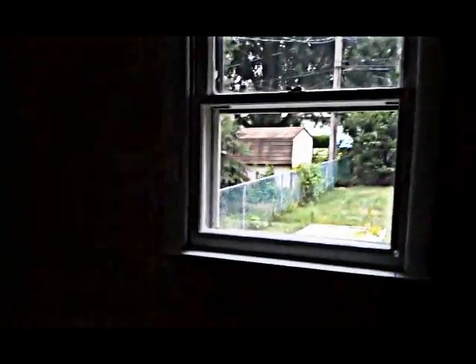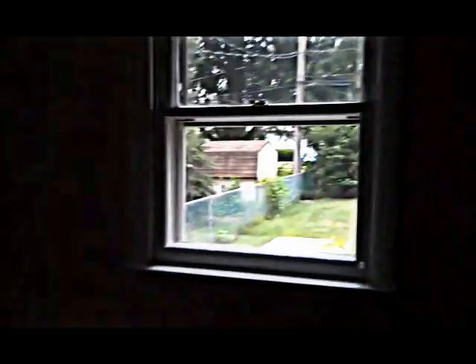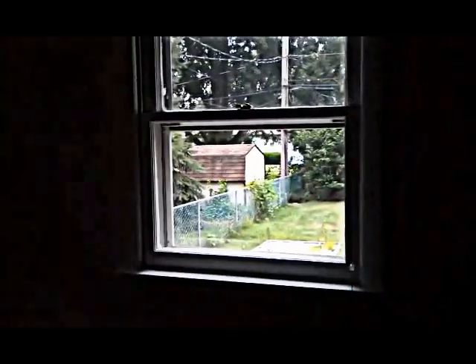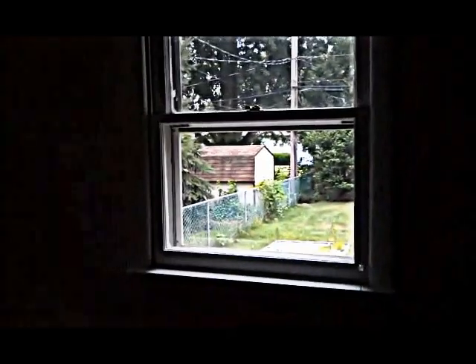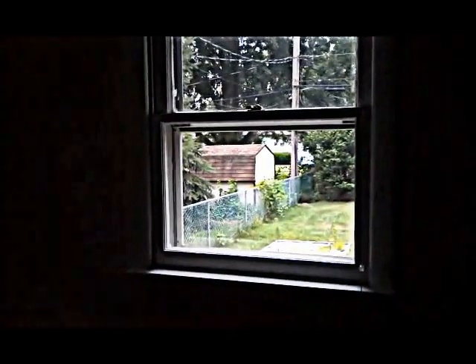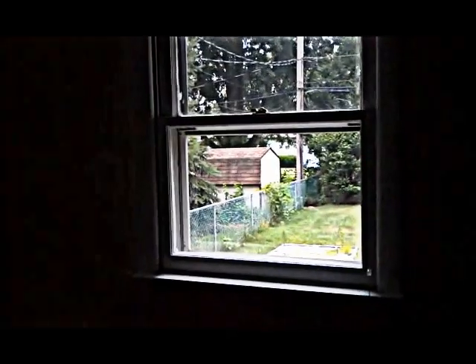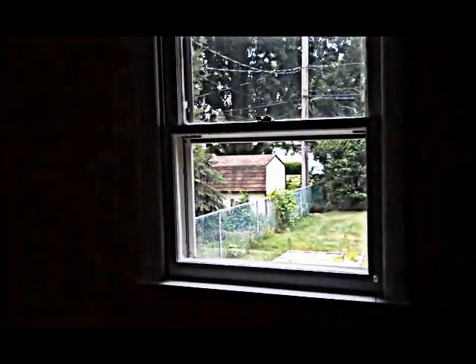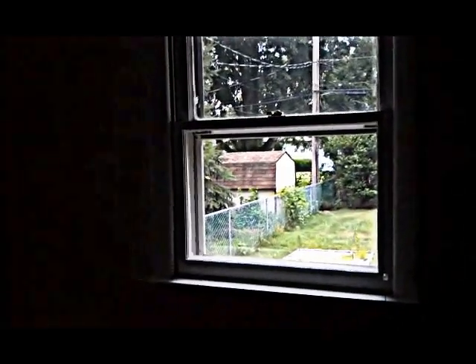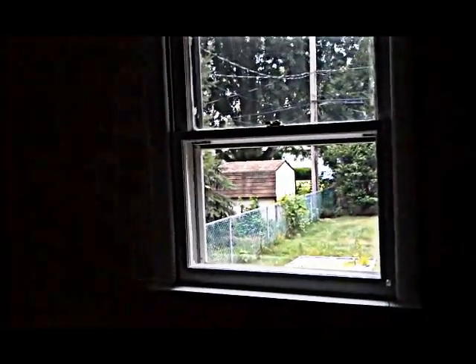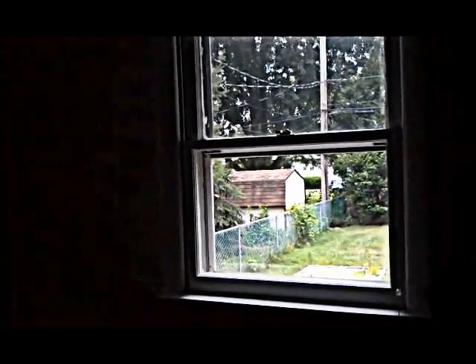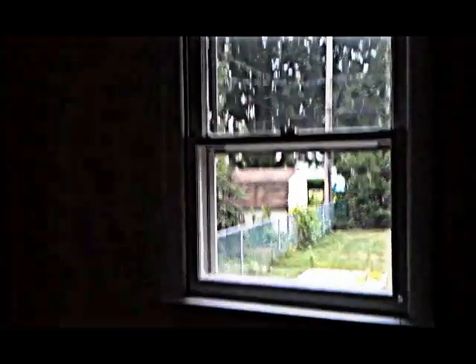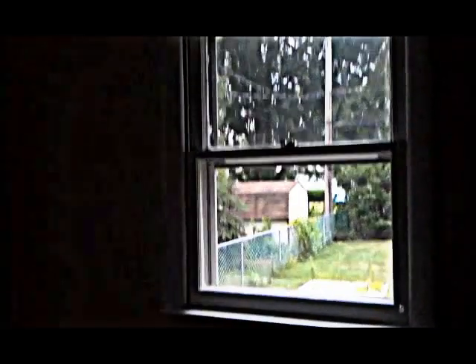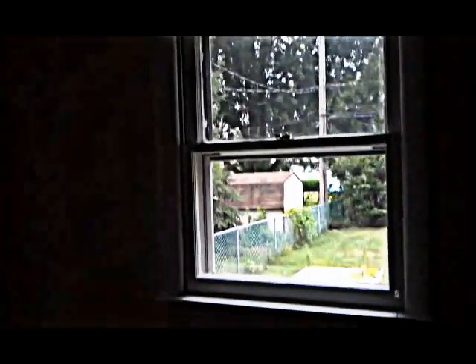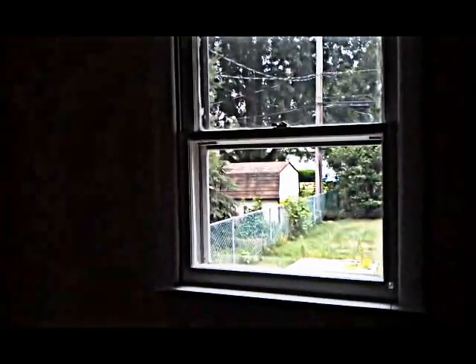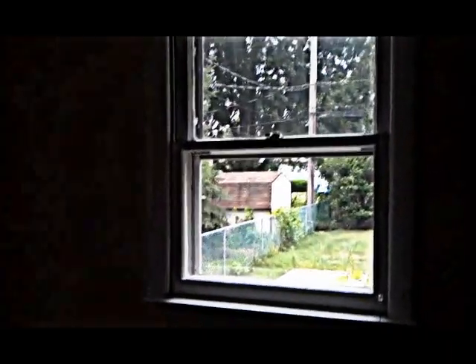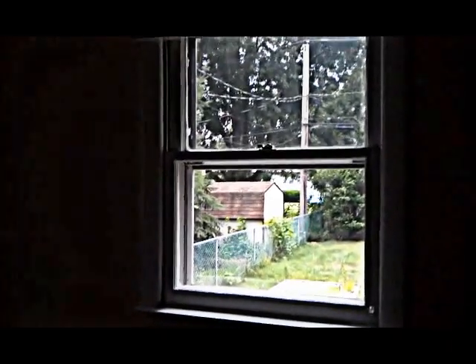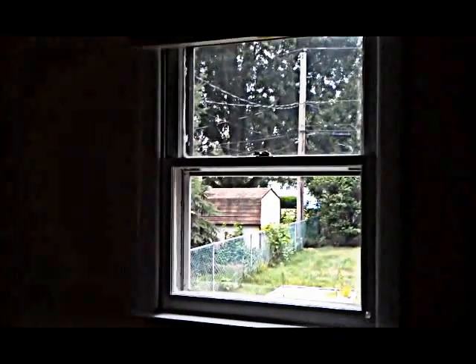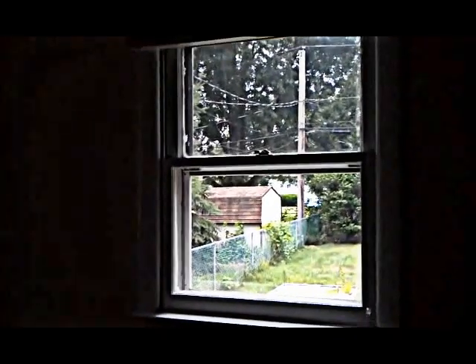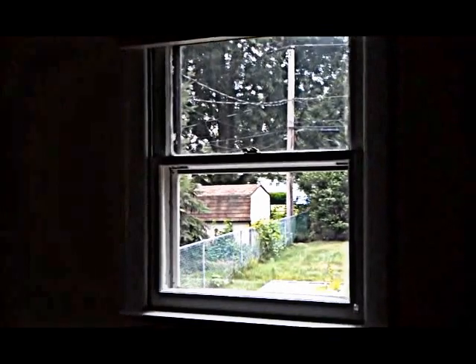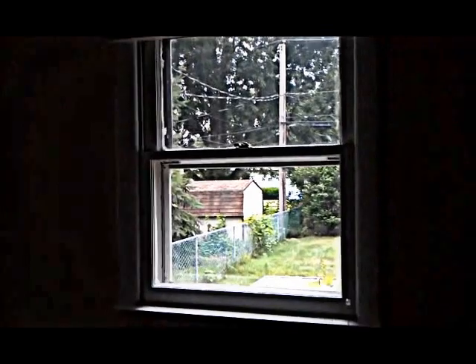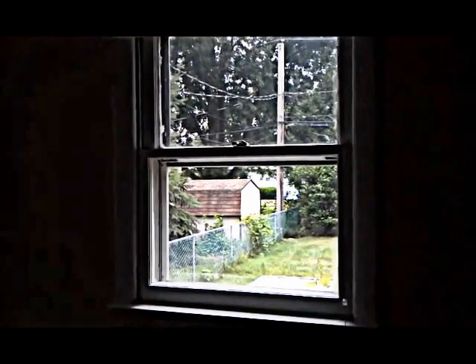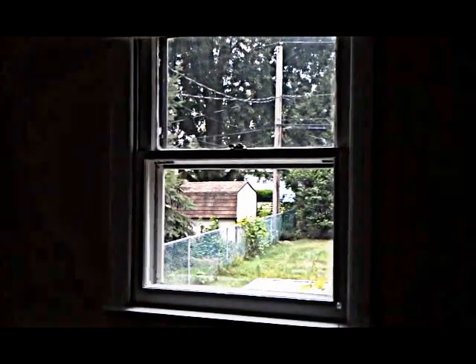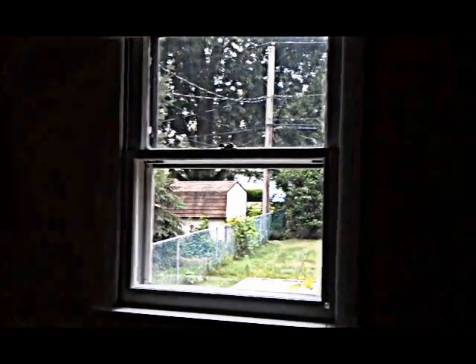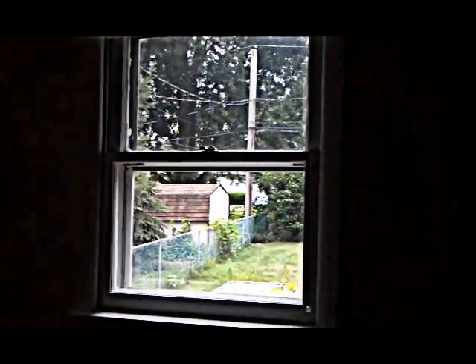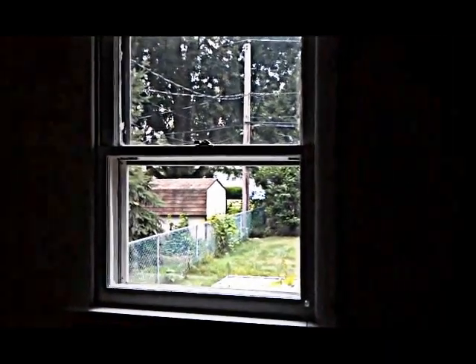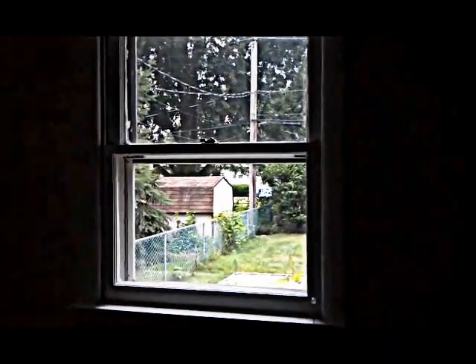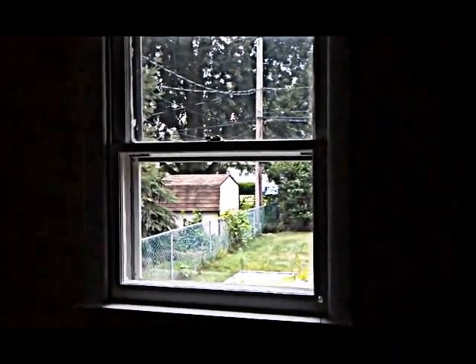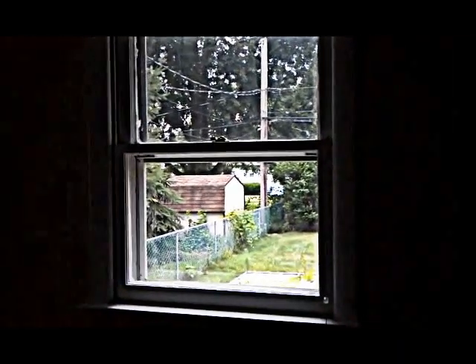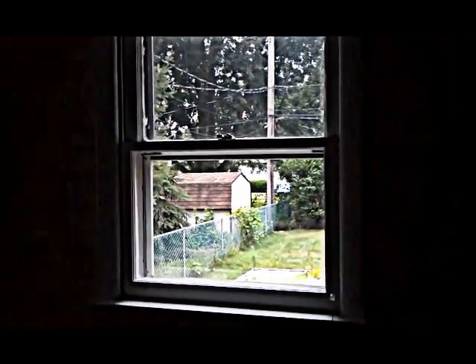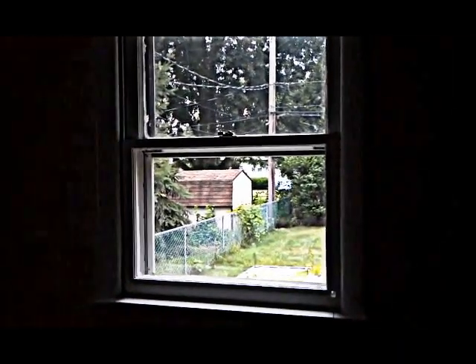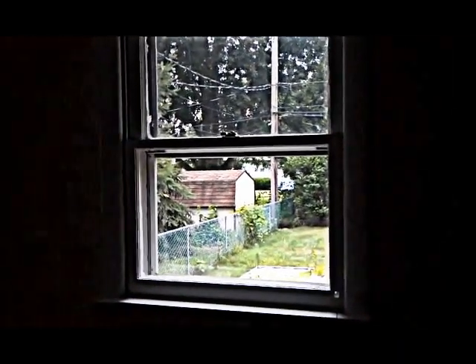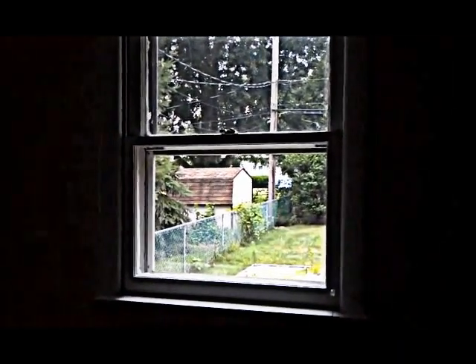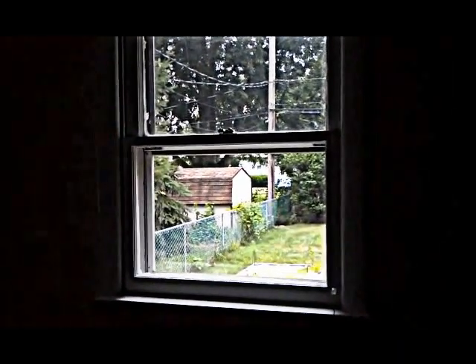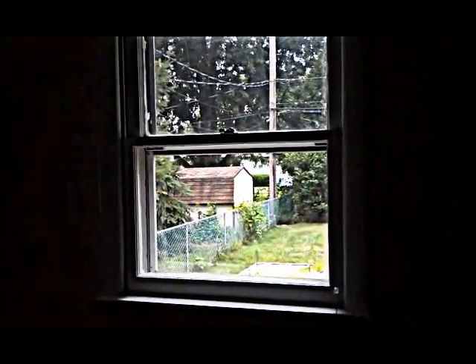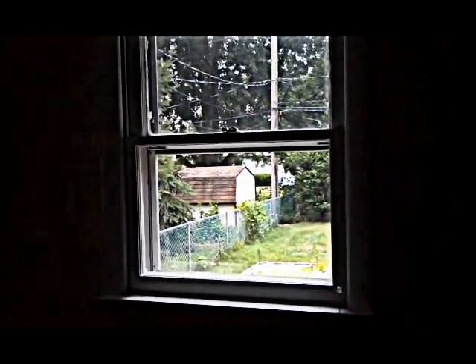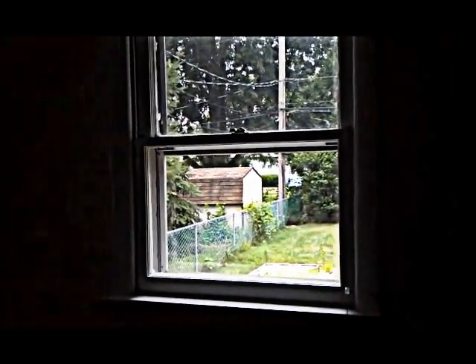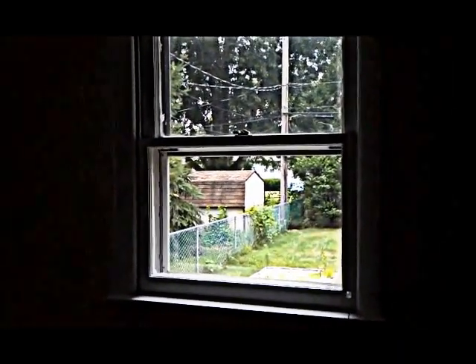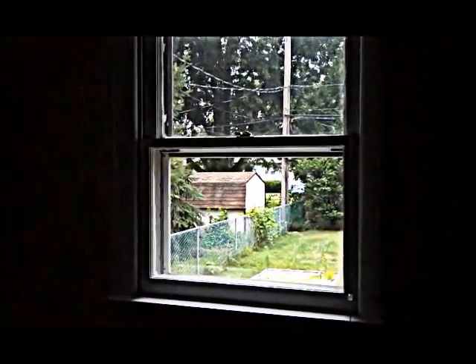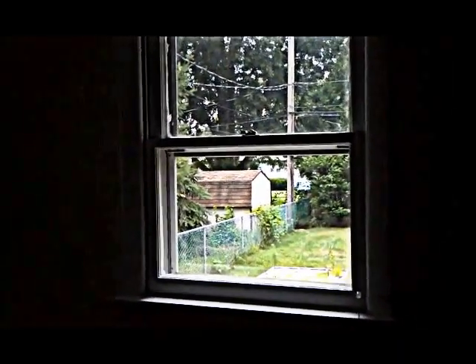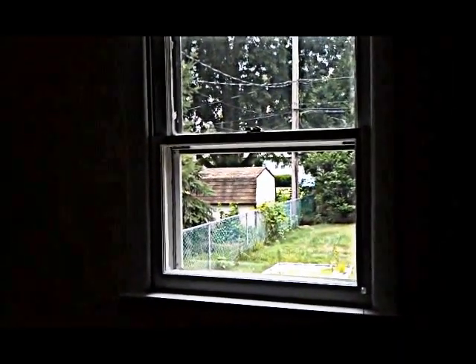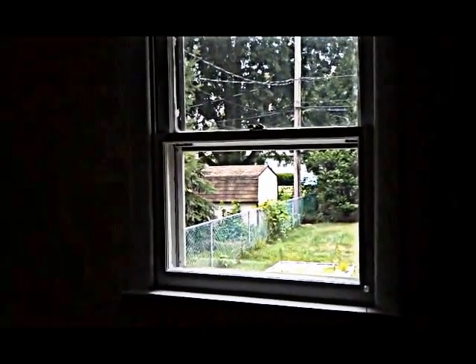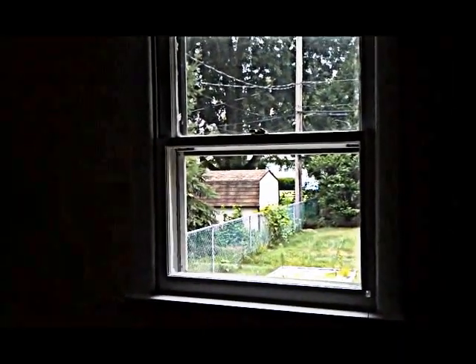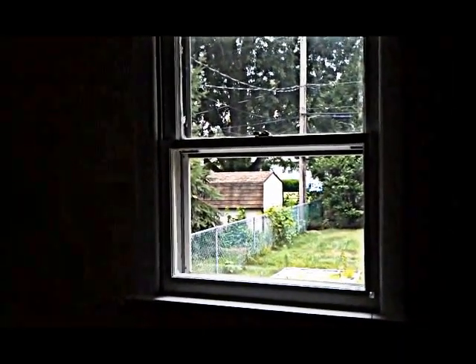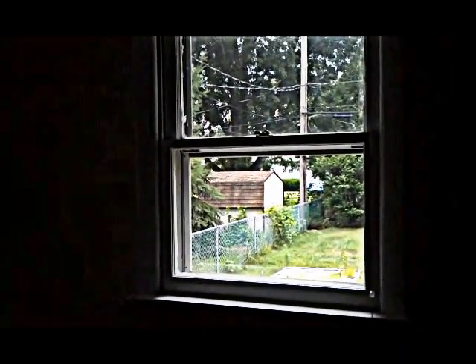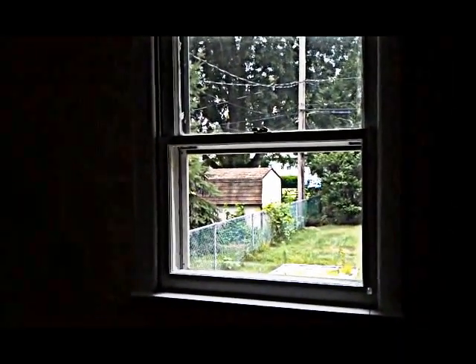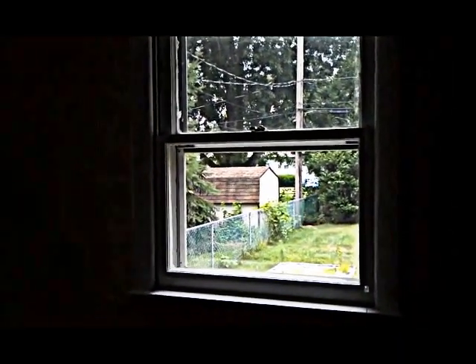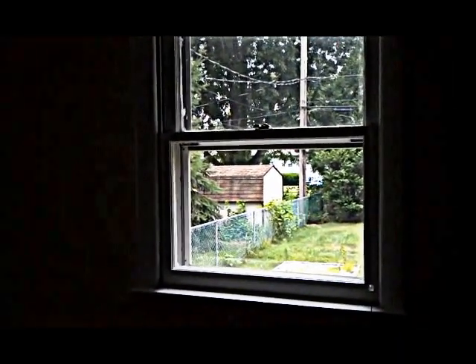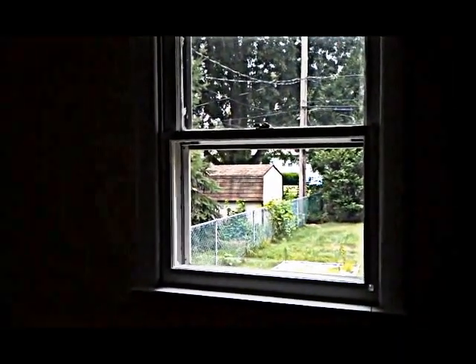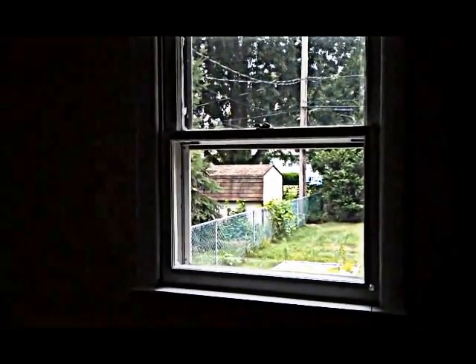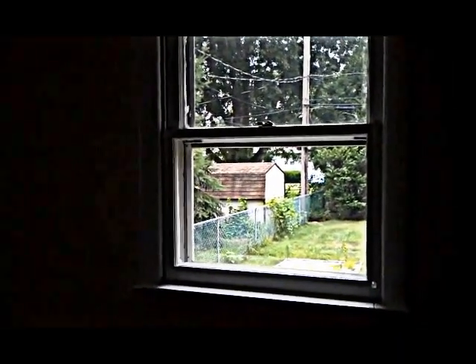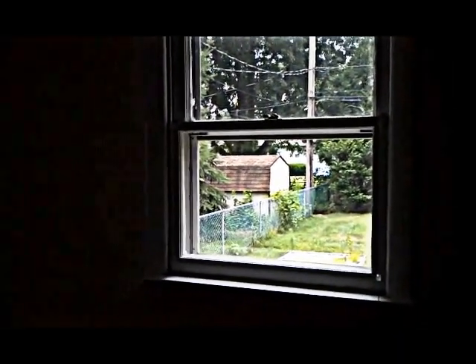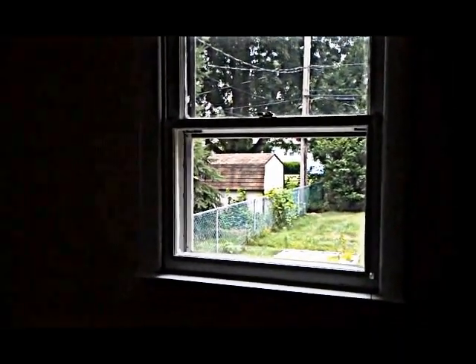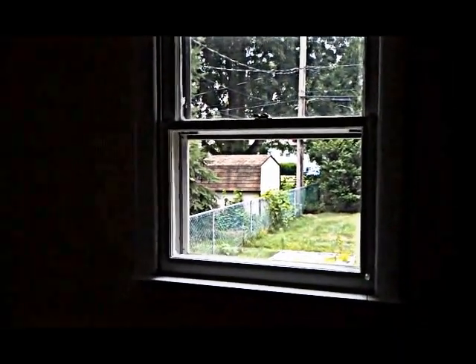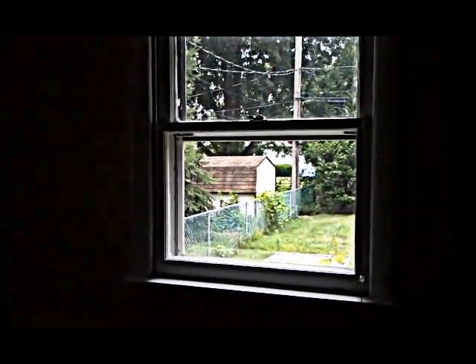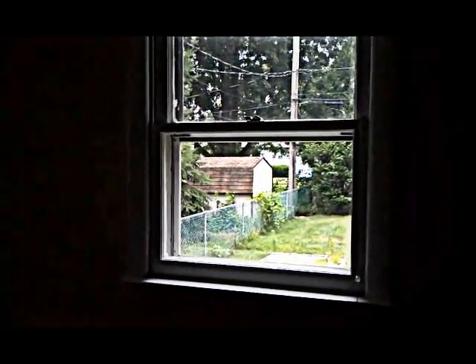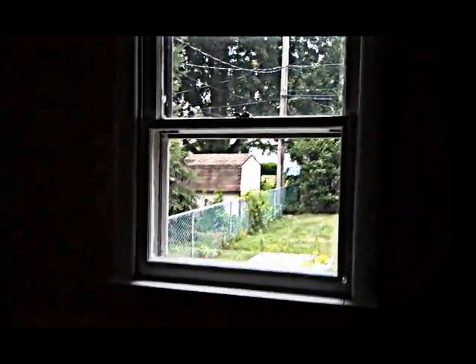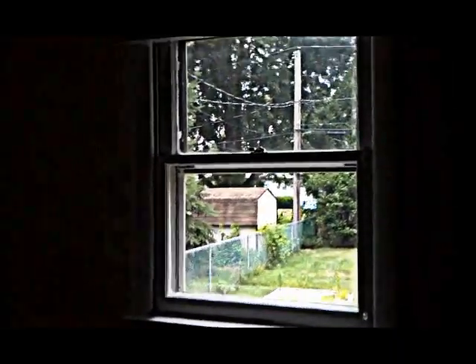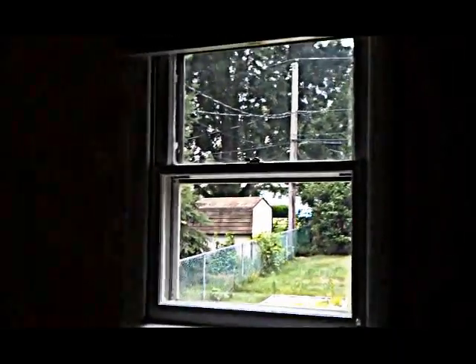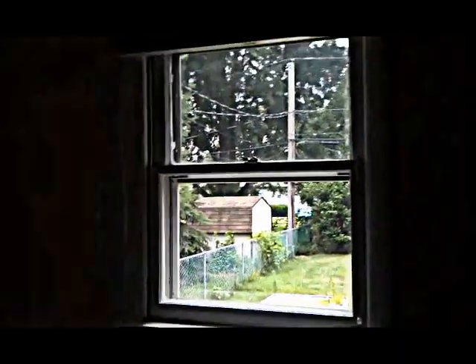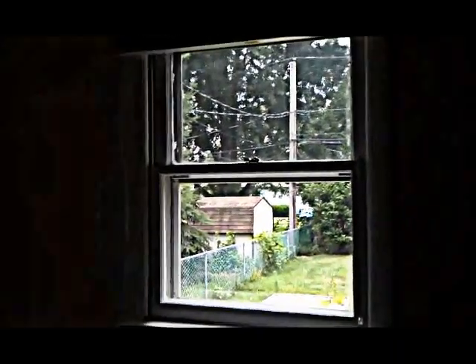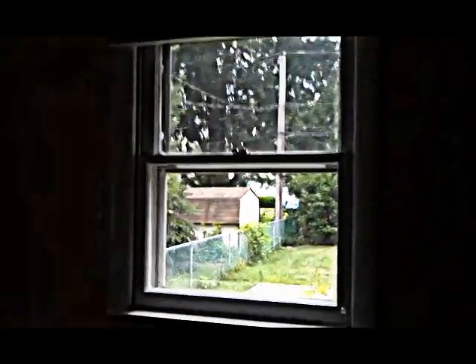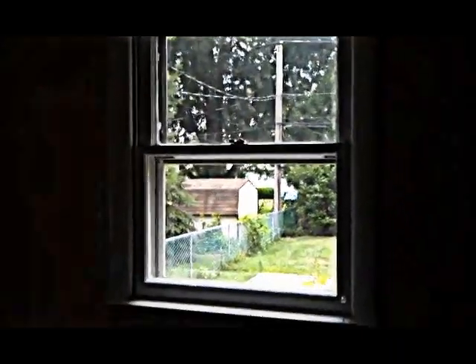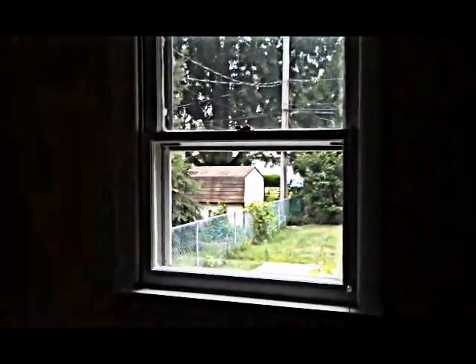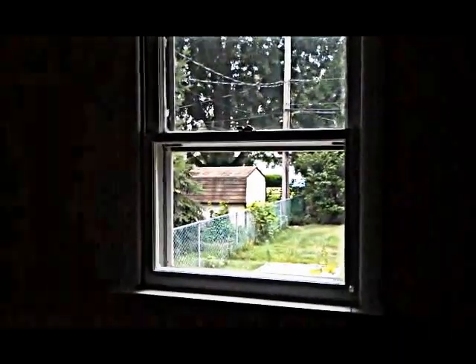Hi everybody, Ted Hinder with Quality Home Inspections. Today I'm on this 50-year-old home in Middletown, Delaware.